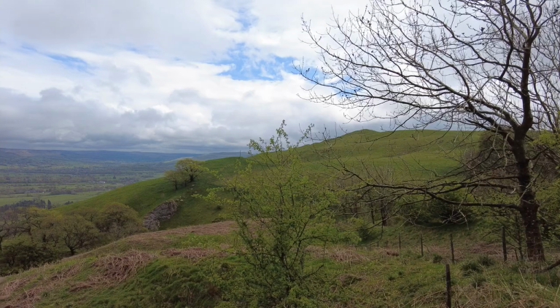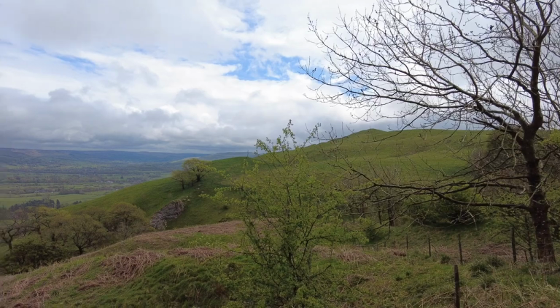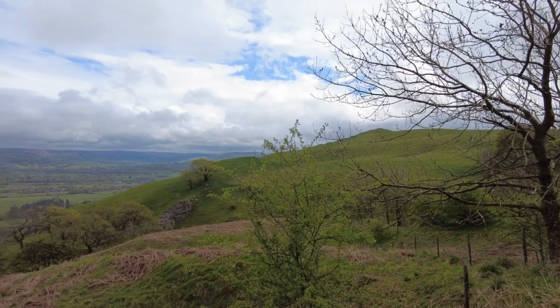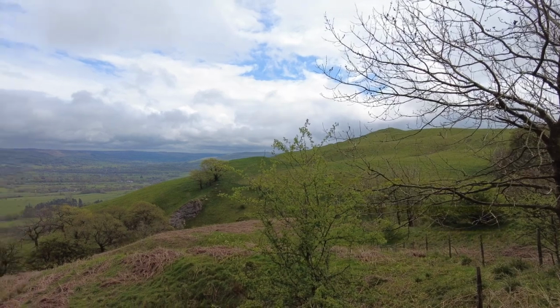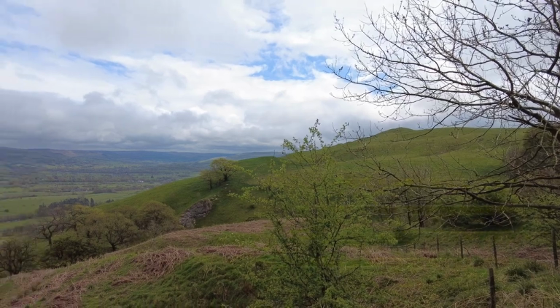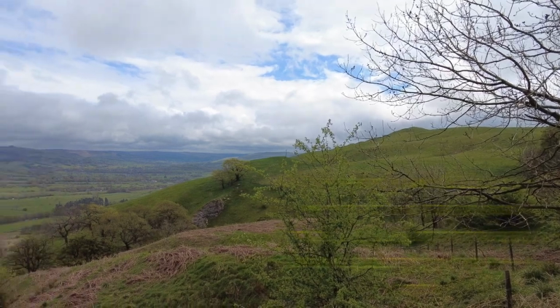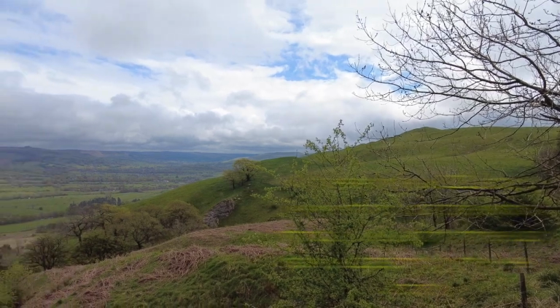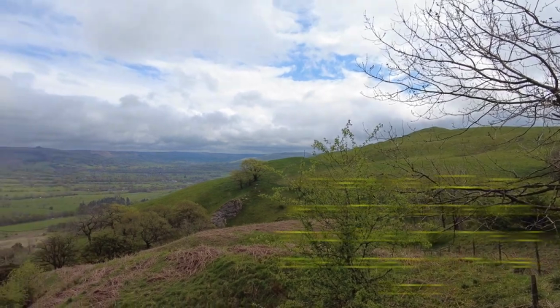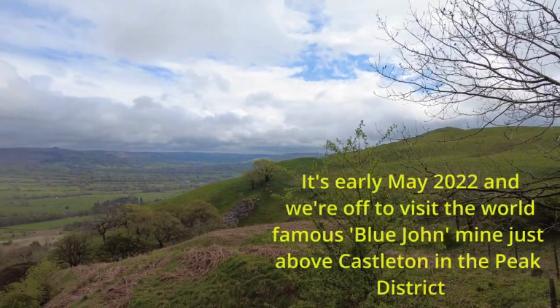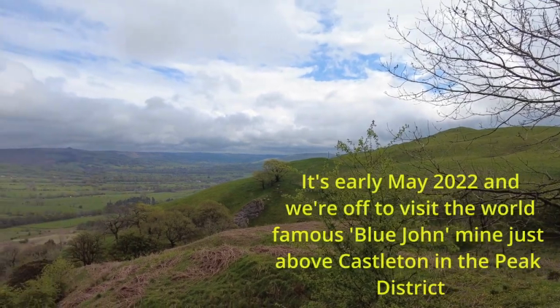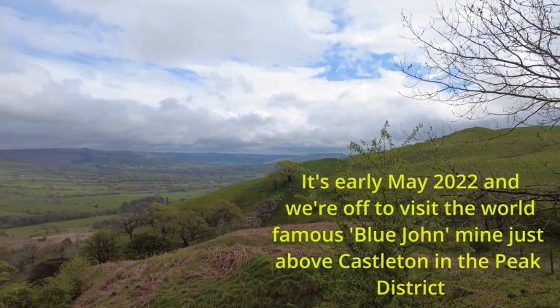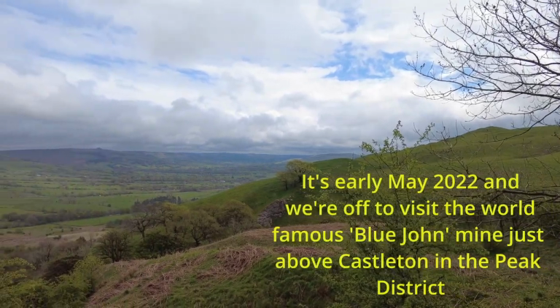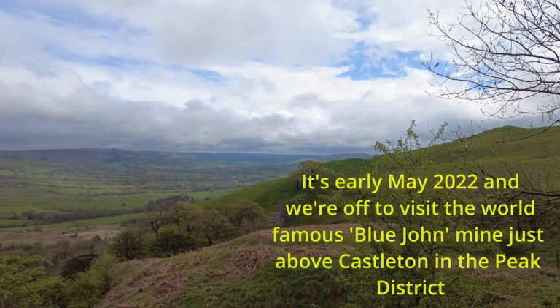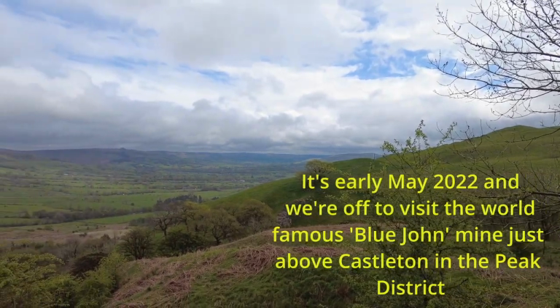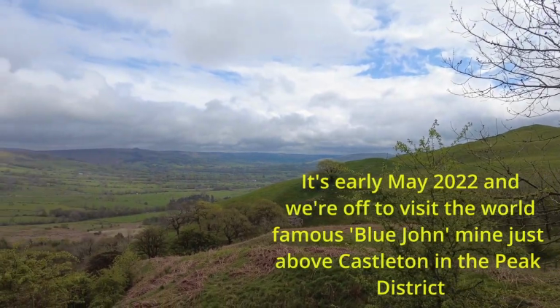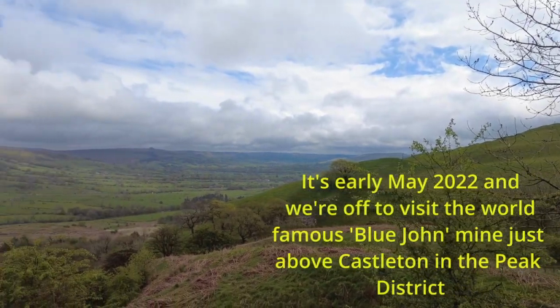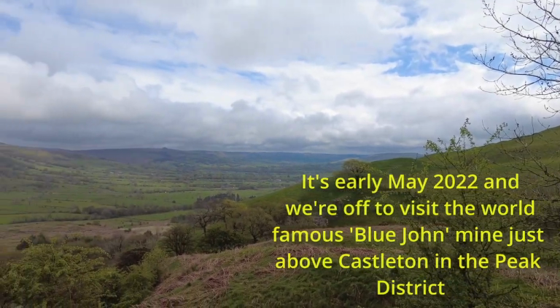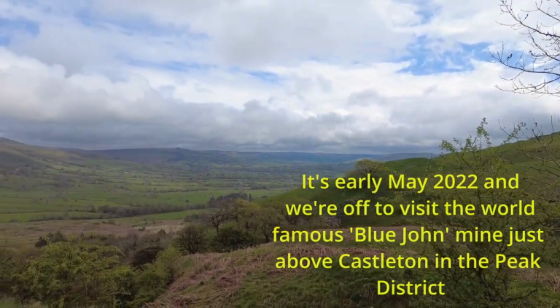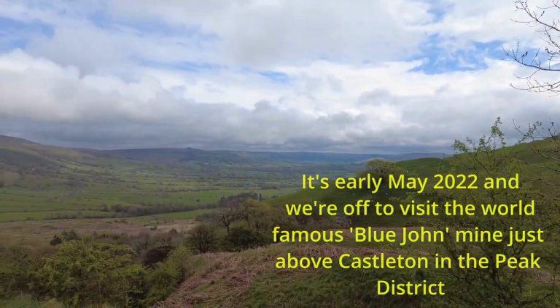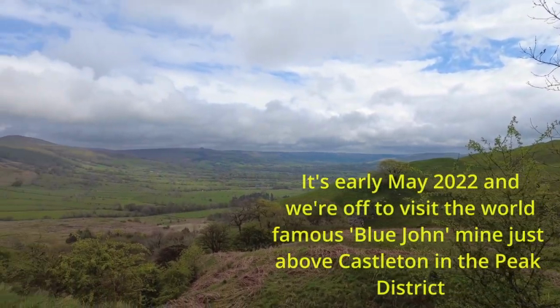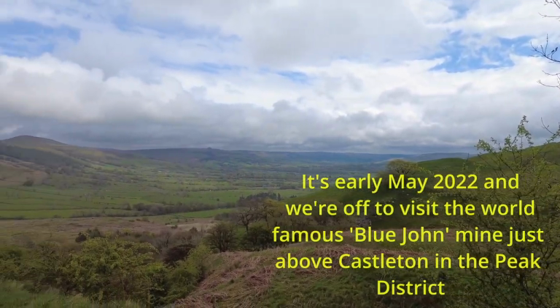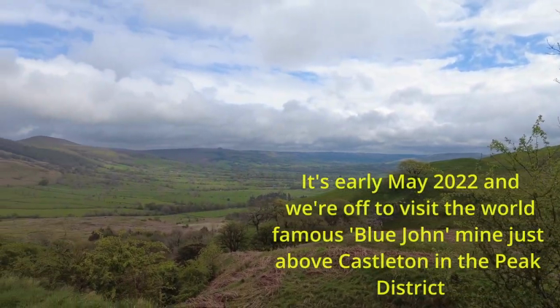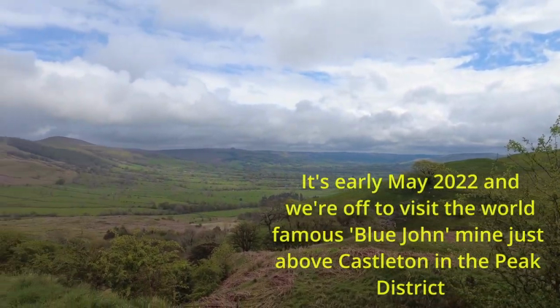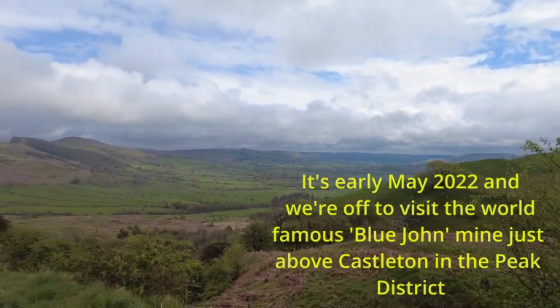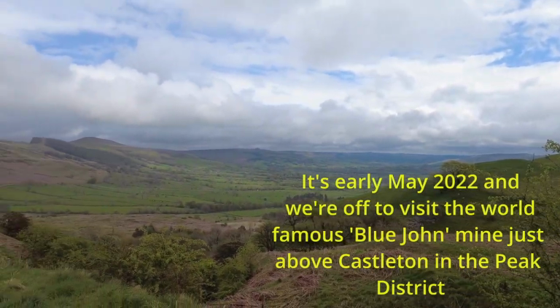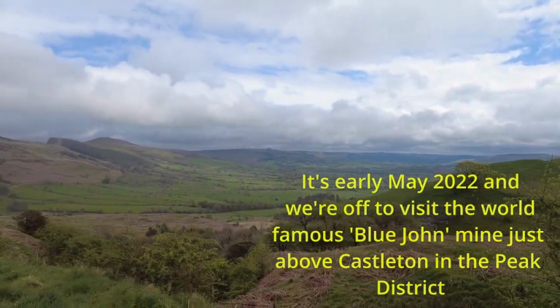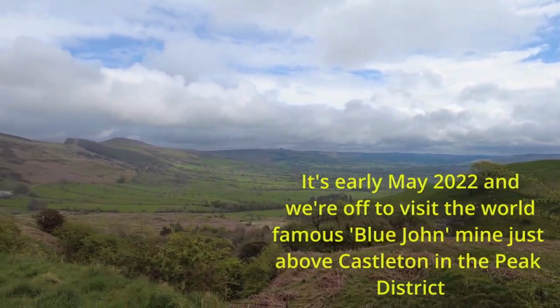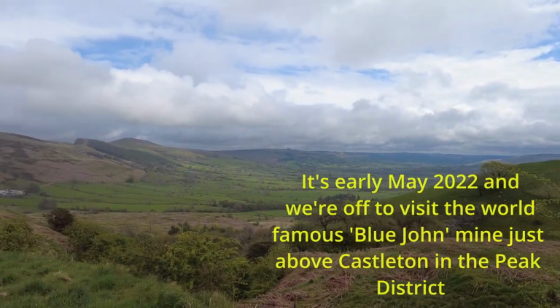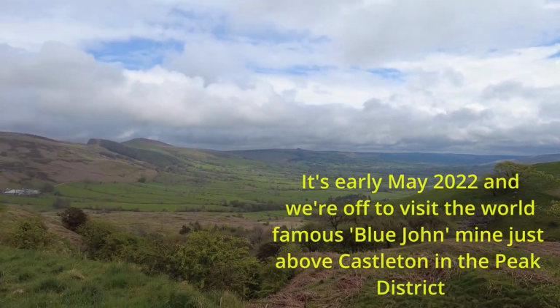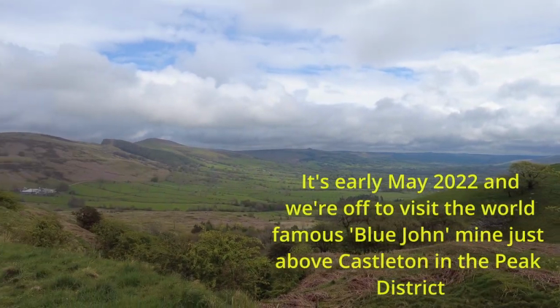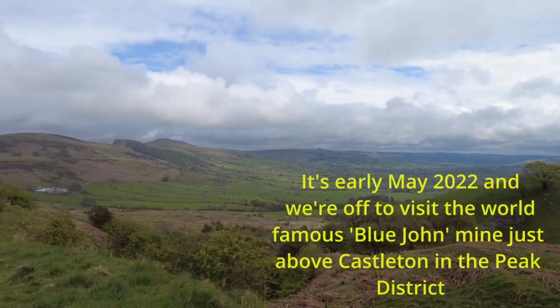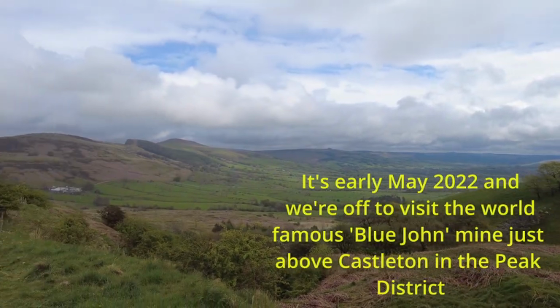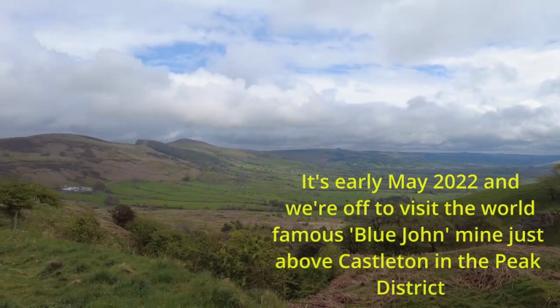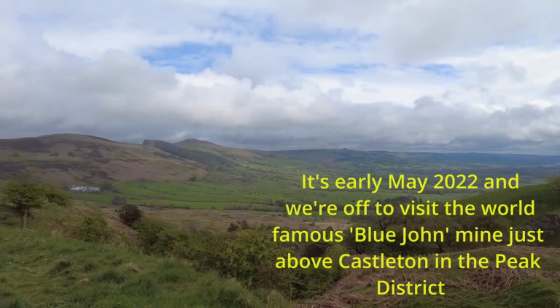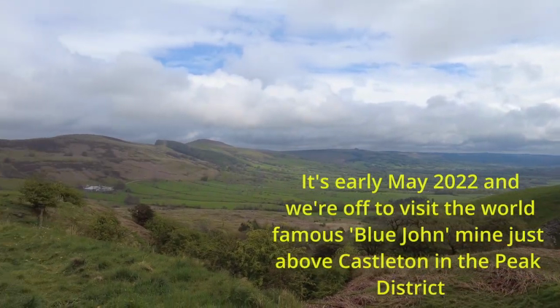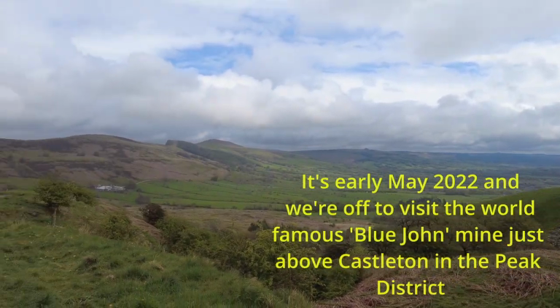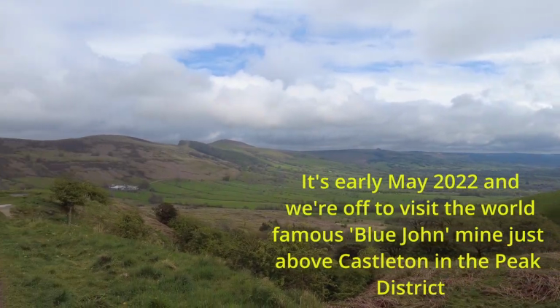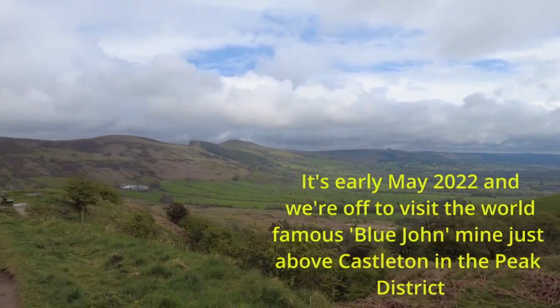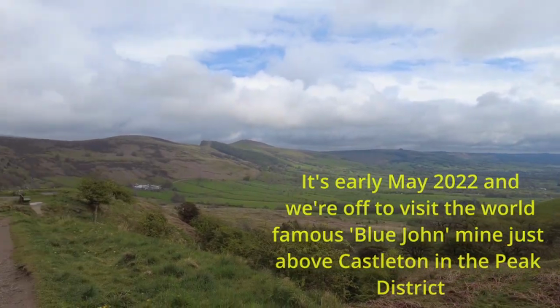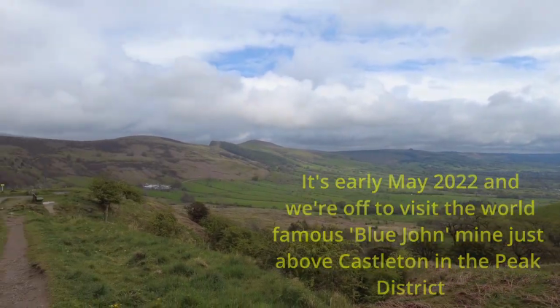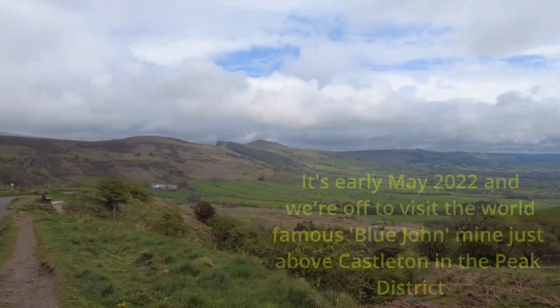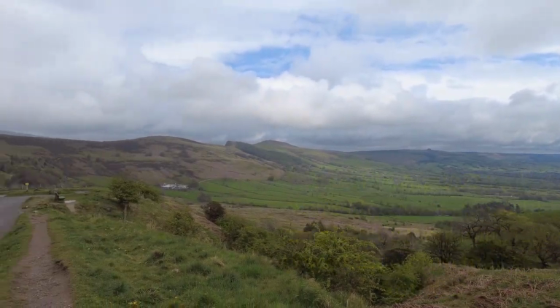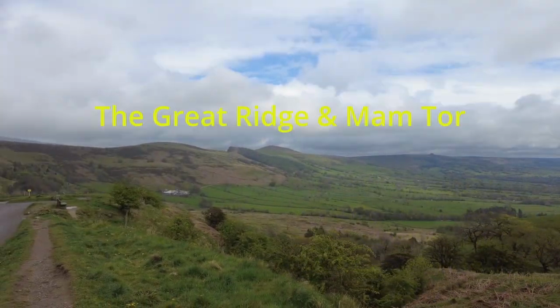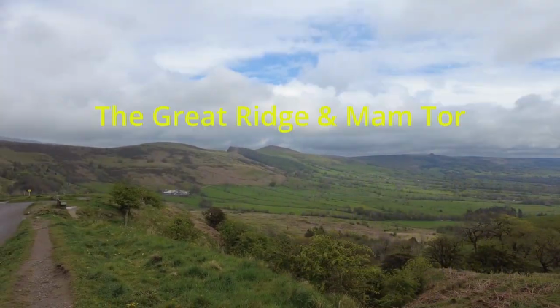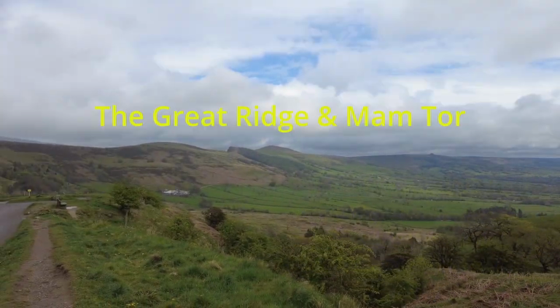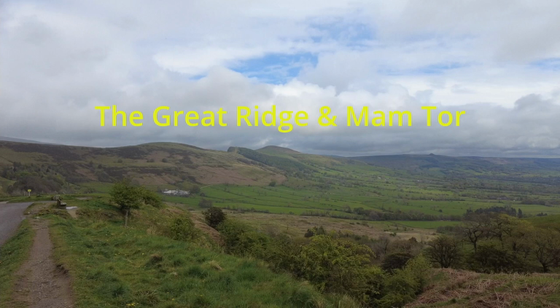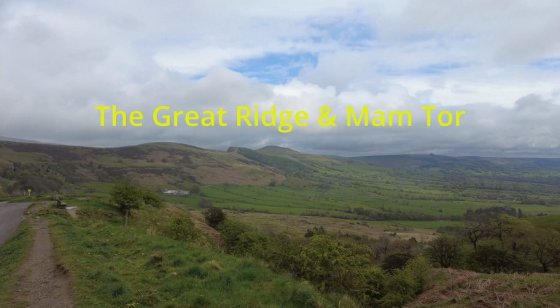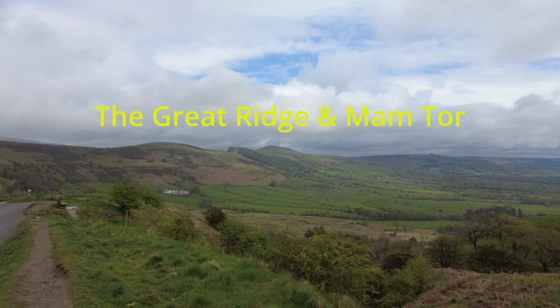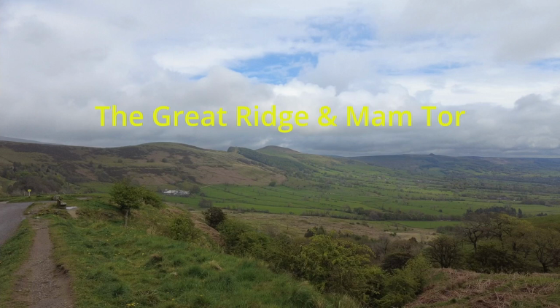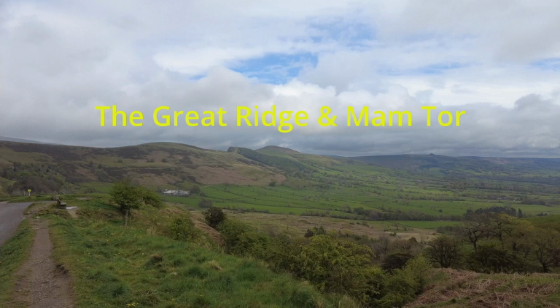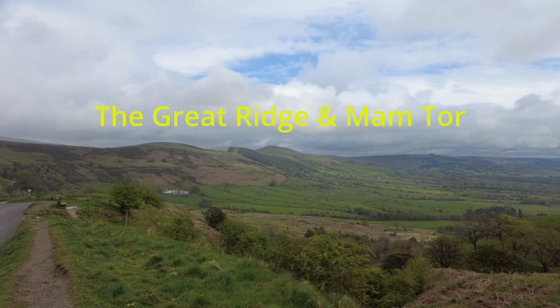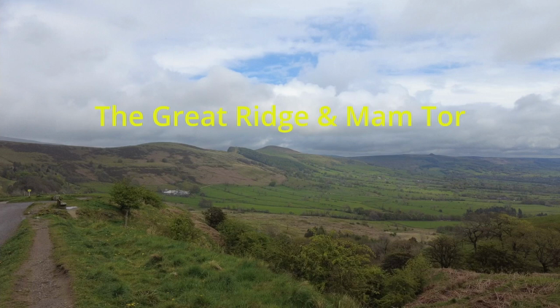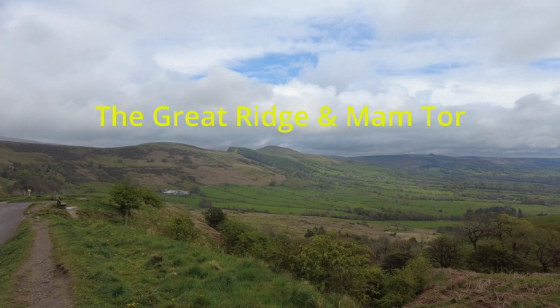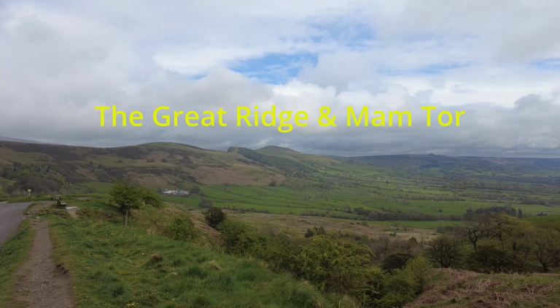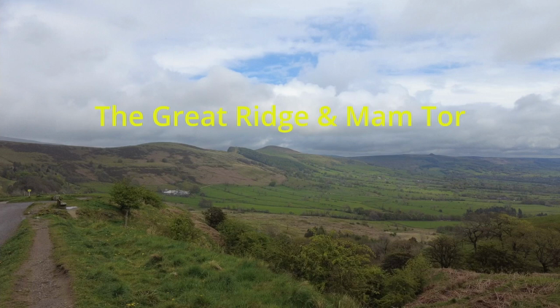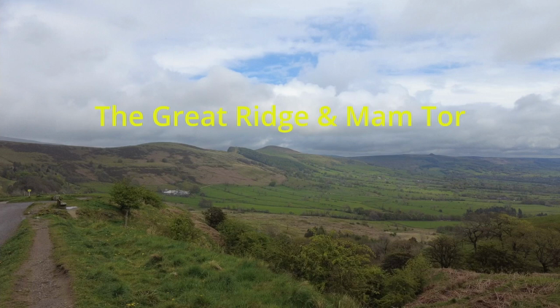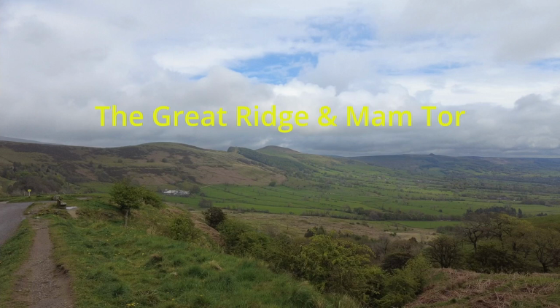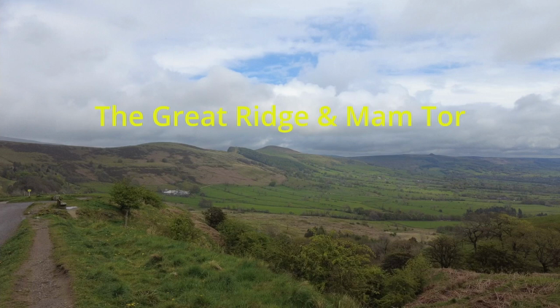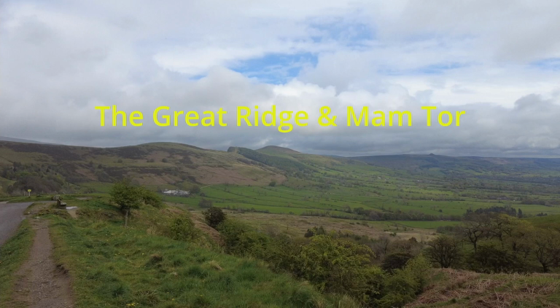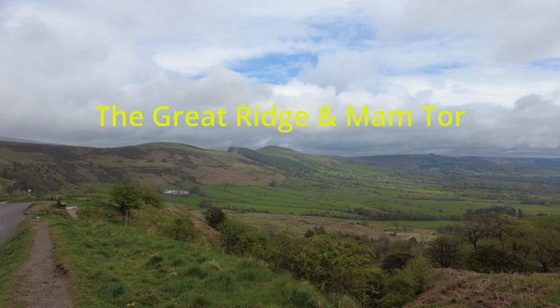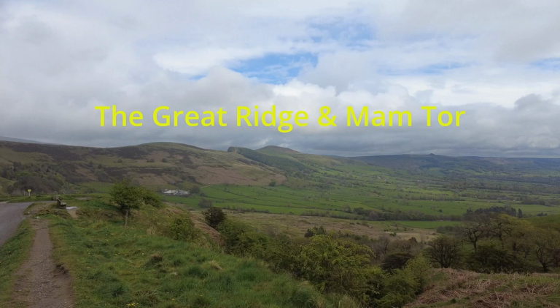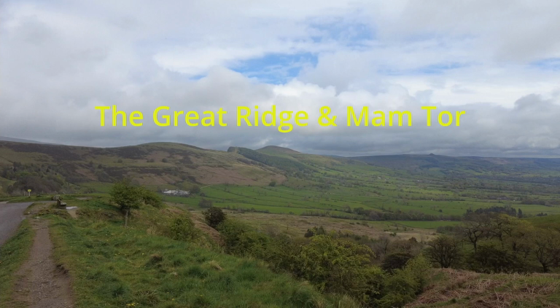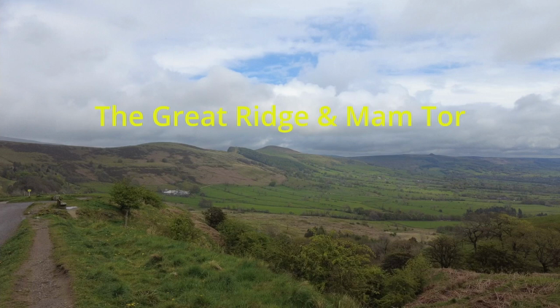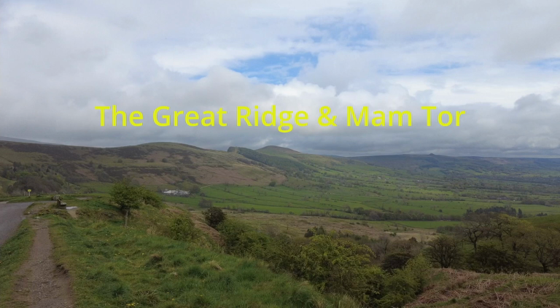A view from the Blue John Mine car park. I'll name all those tours on the video.